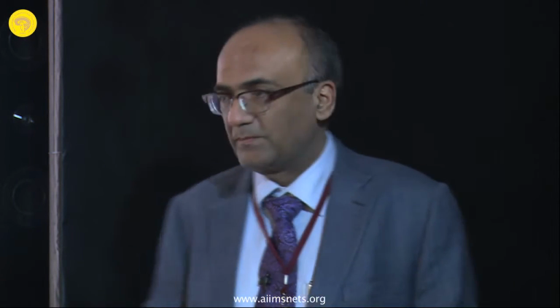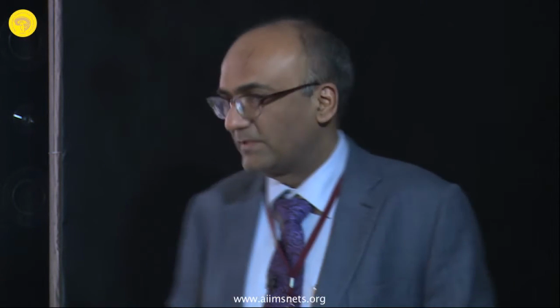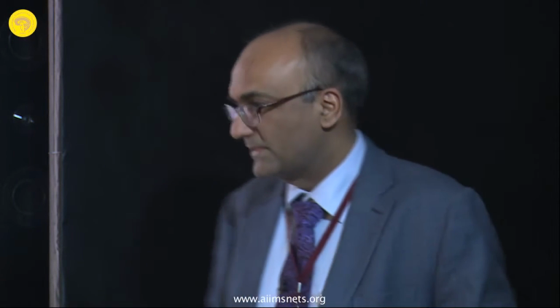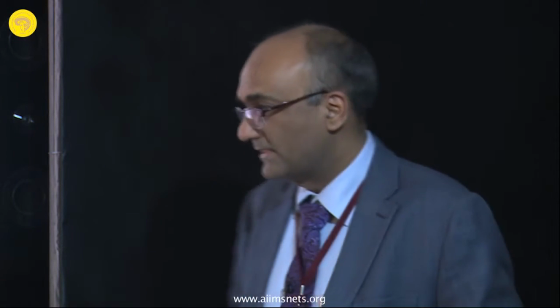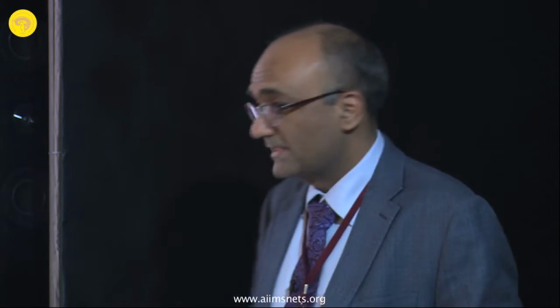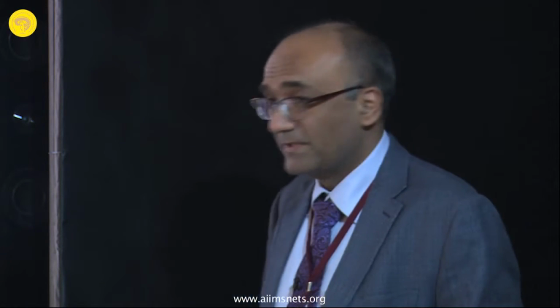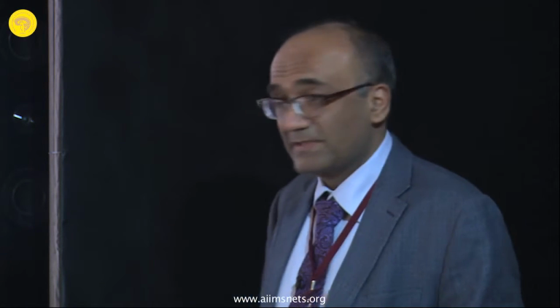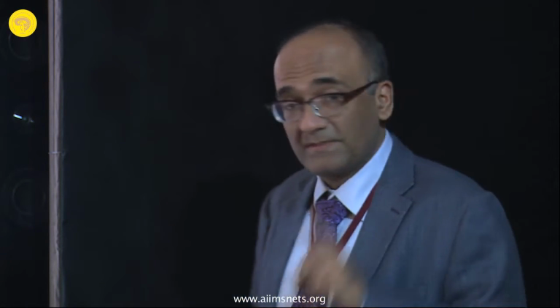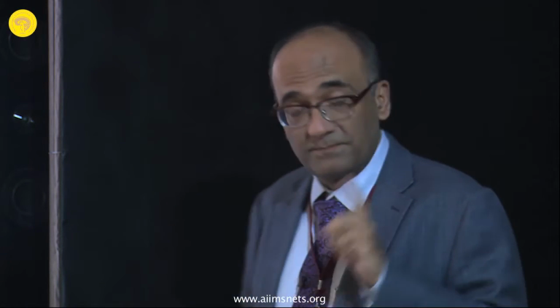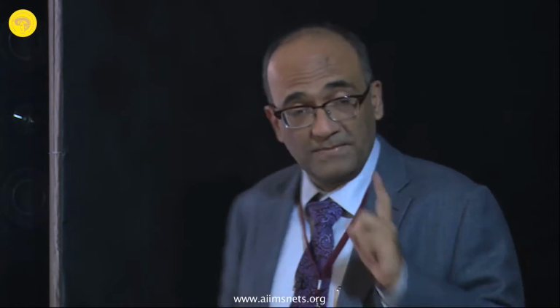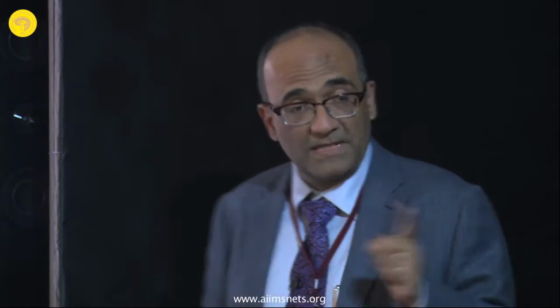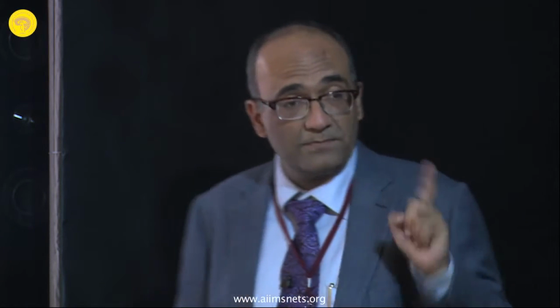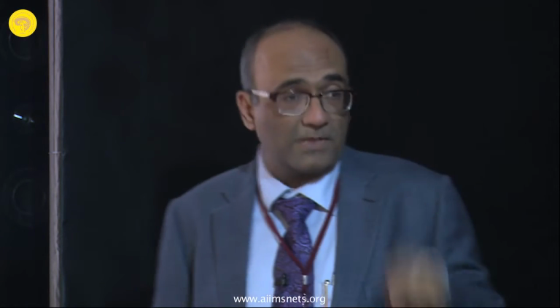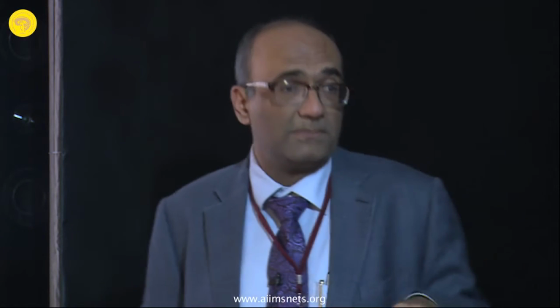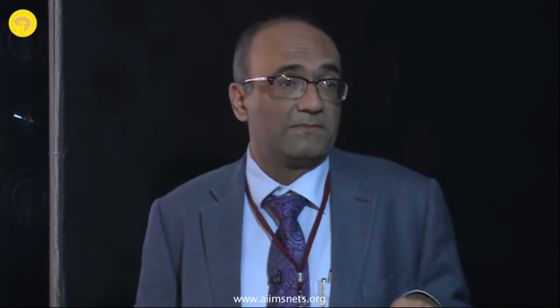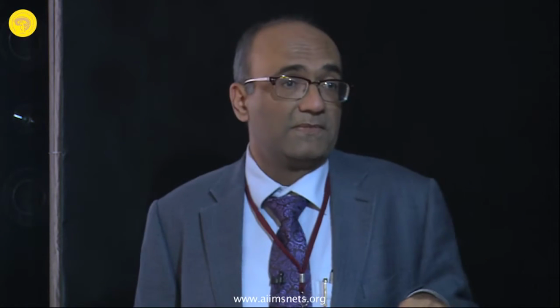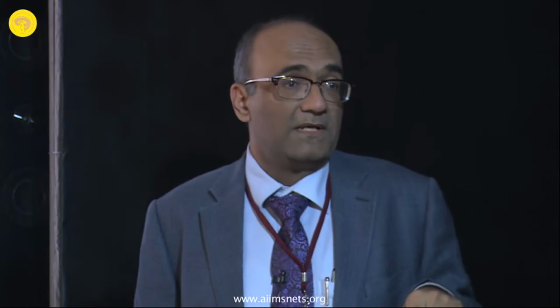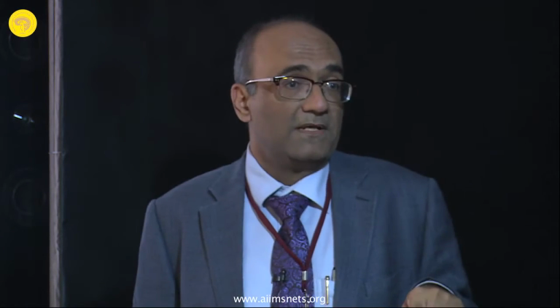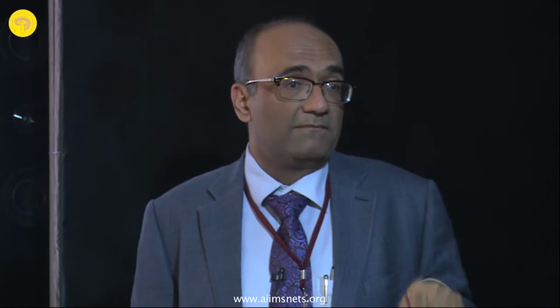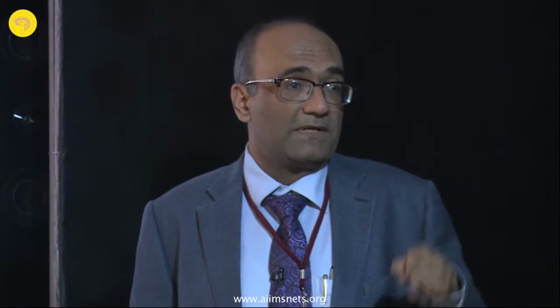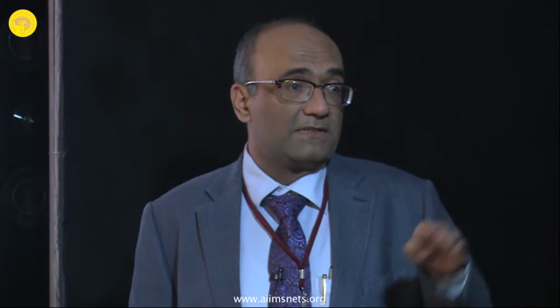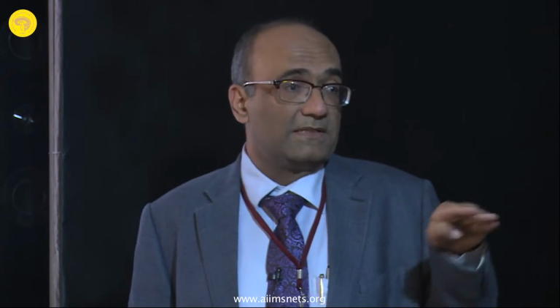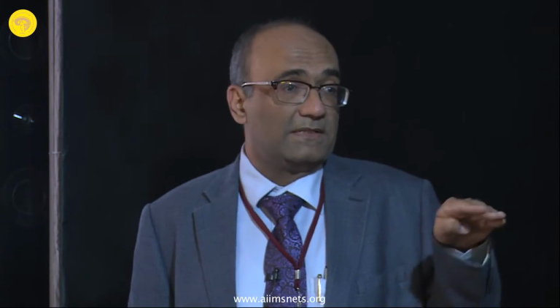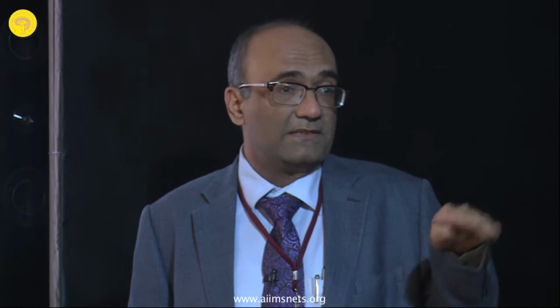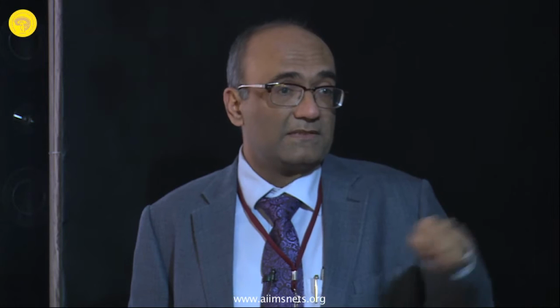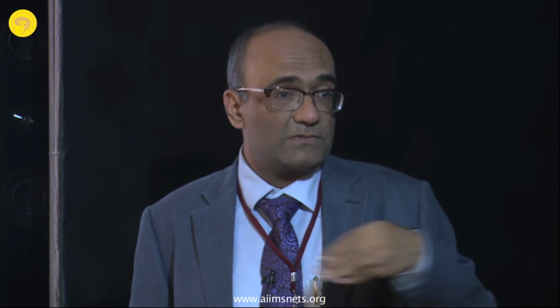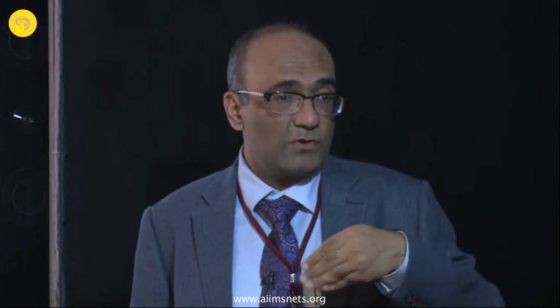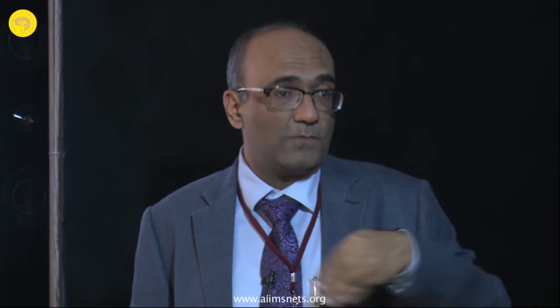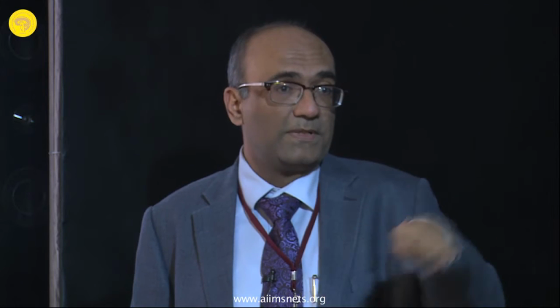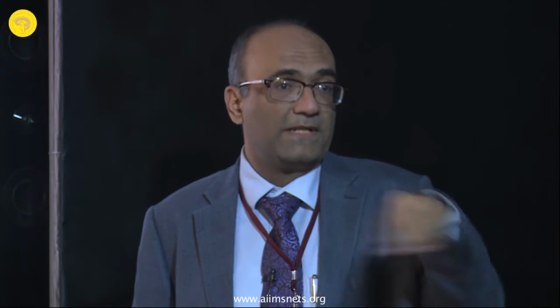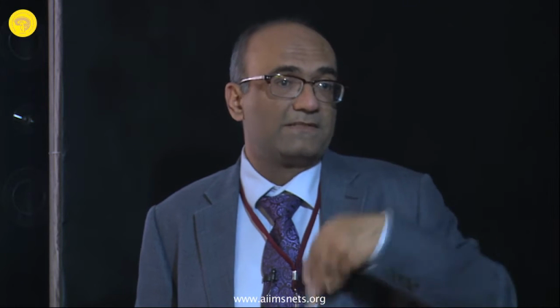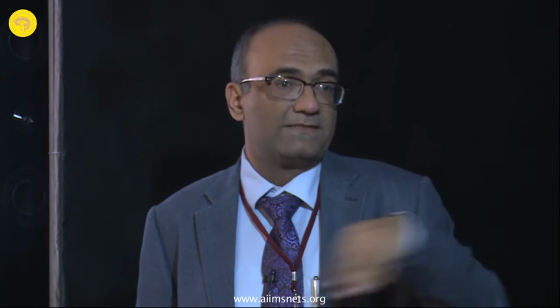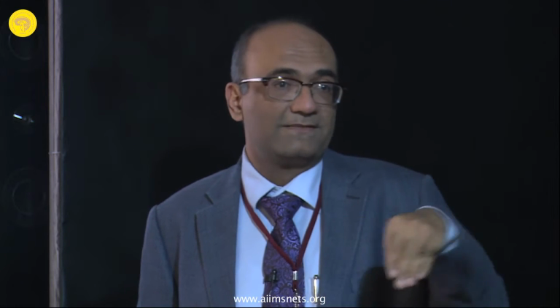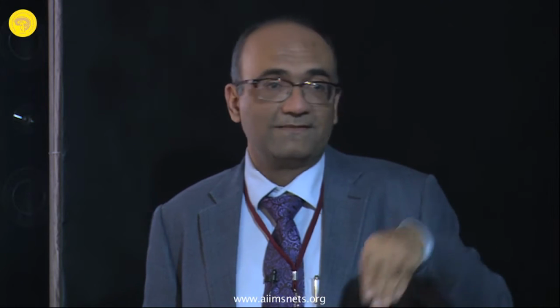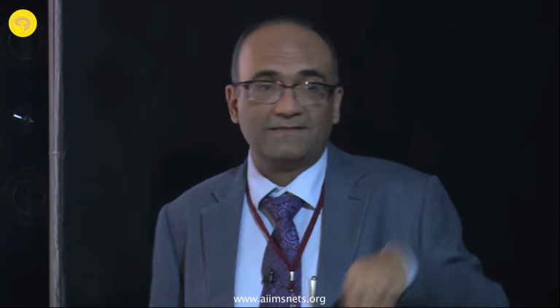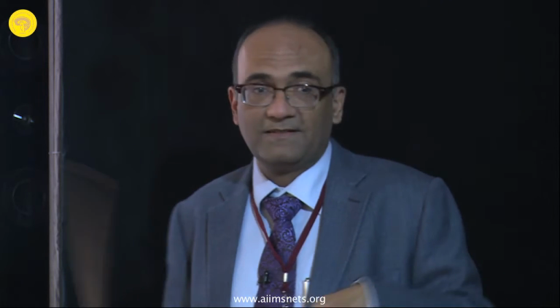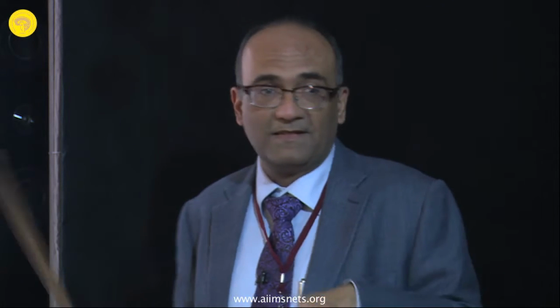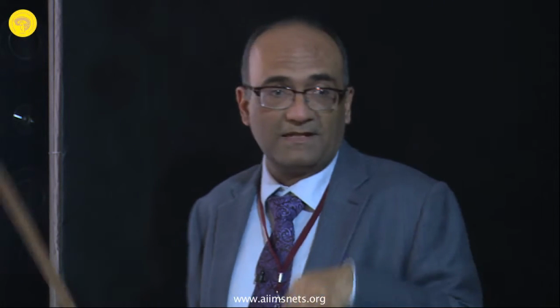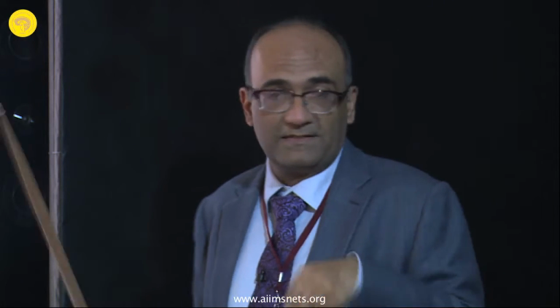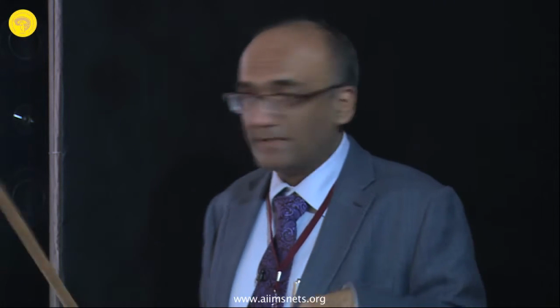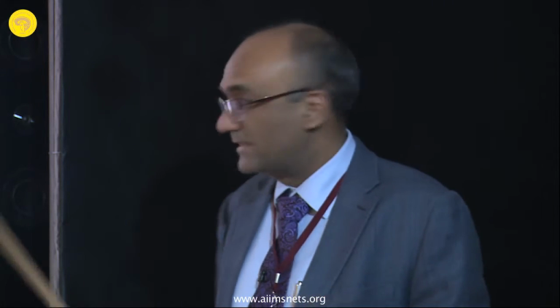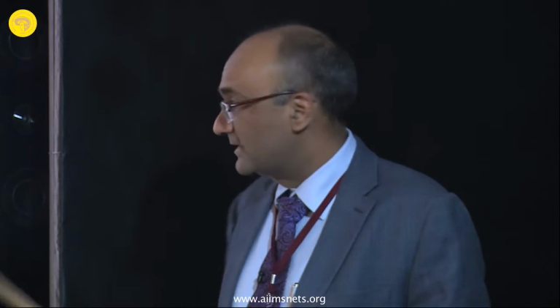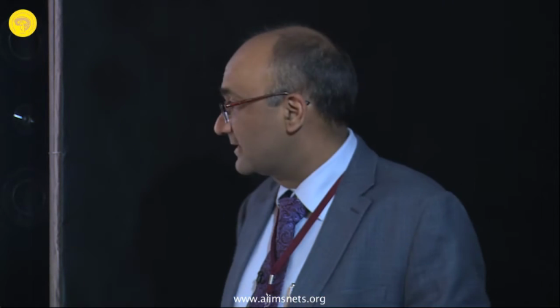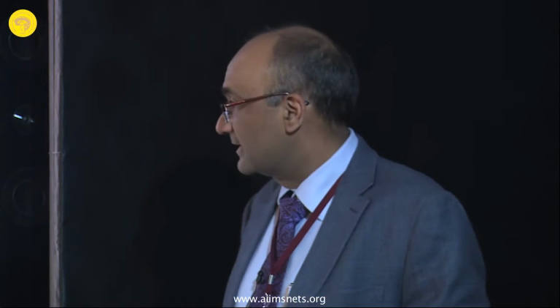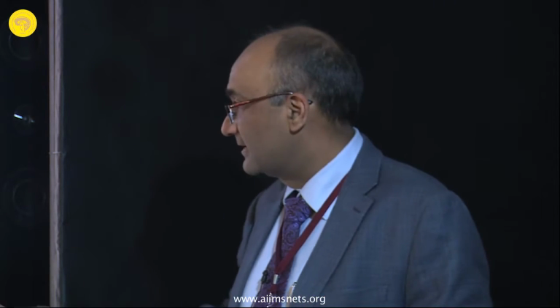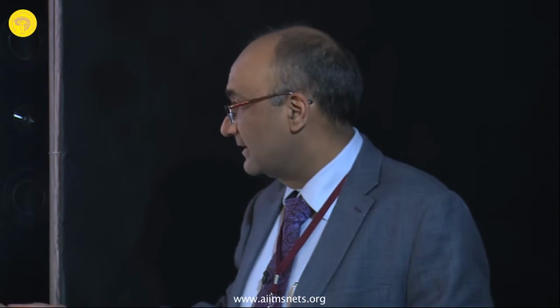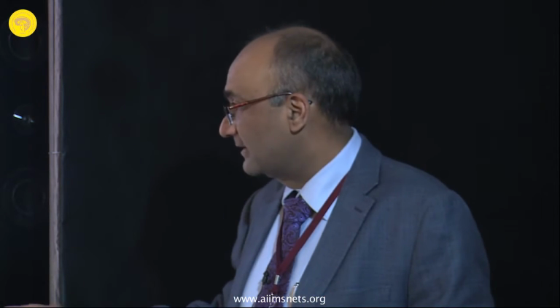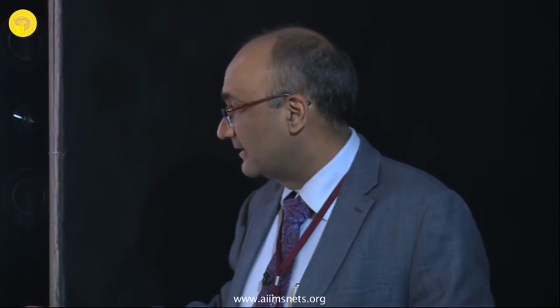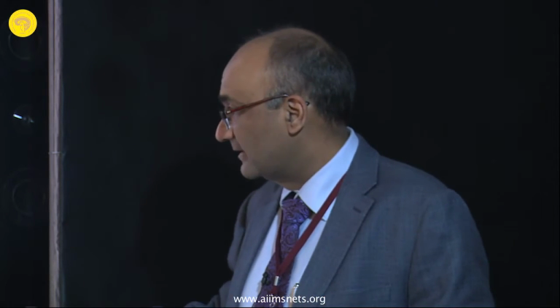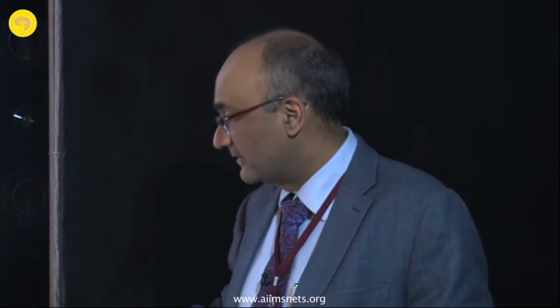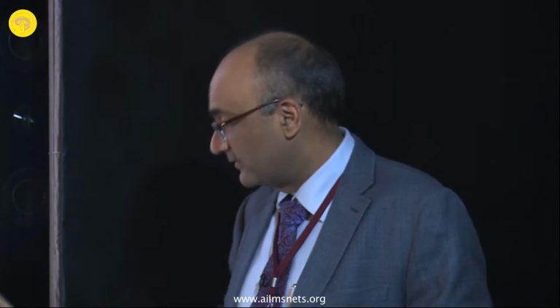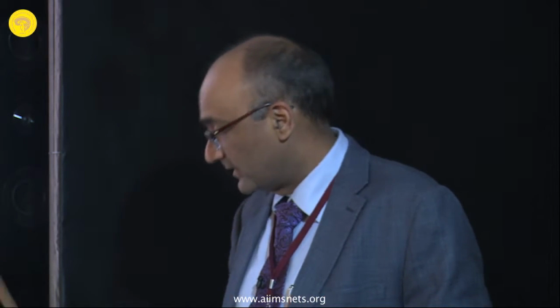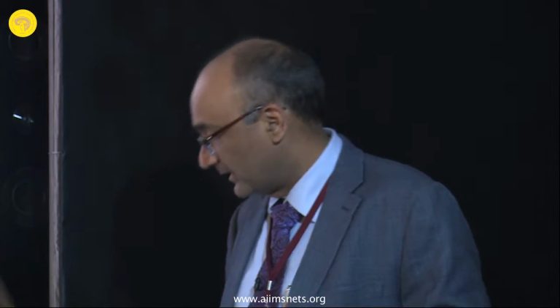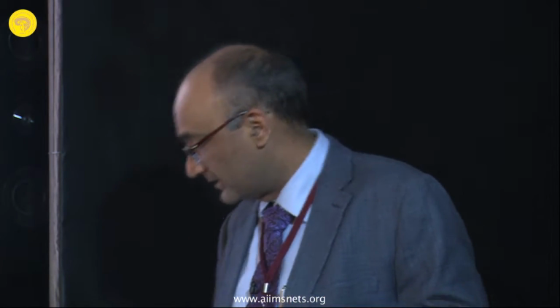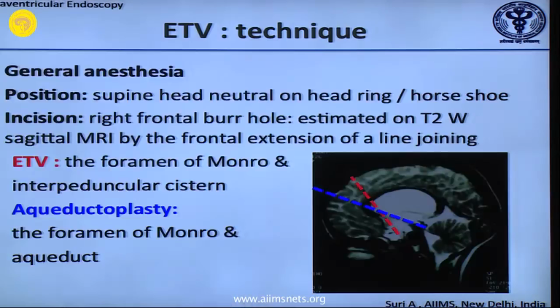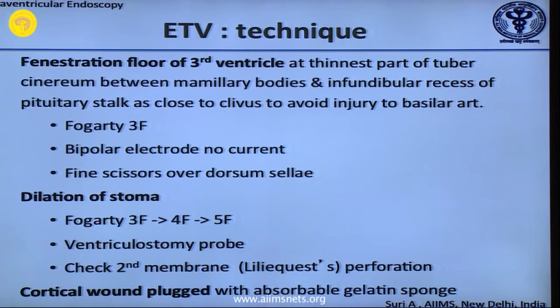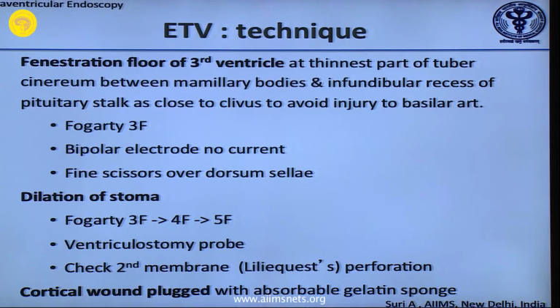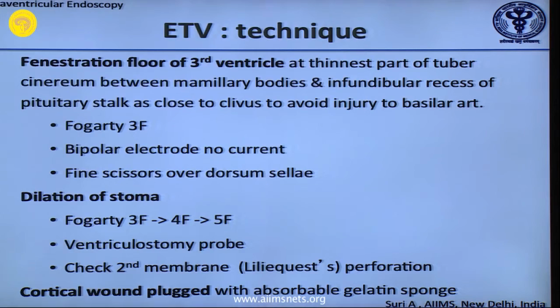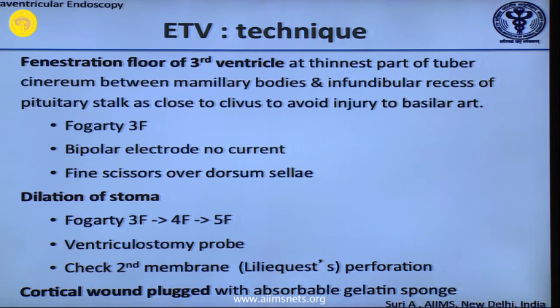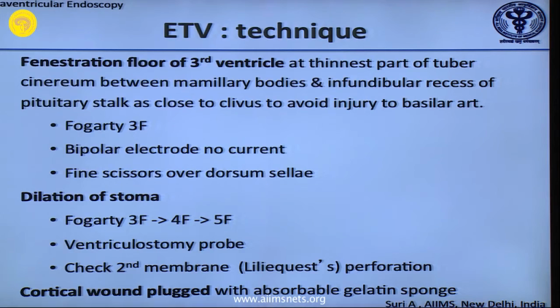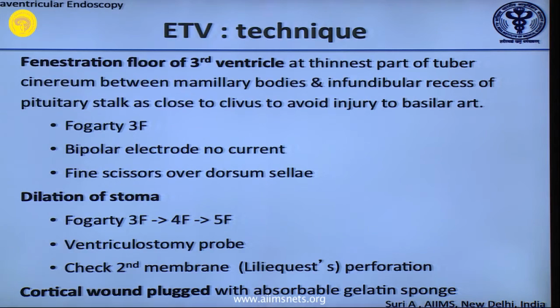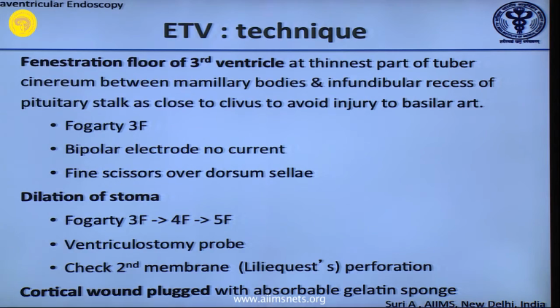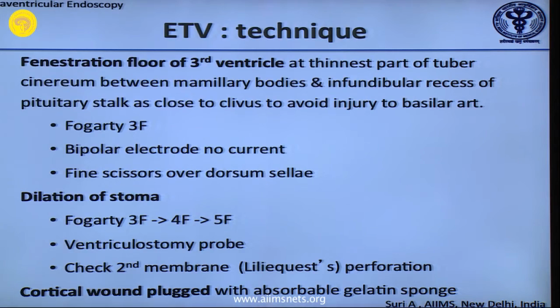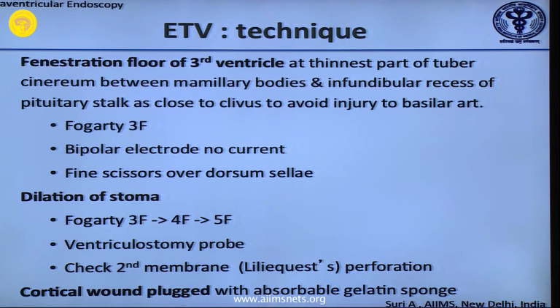The main problem where the scope hits and causes damage is the Fornix, so you must plan carefully around that structure.